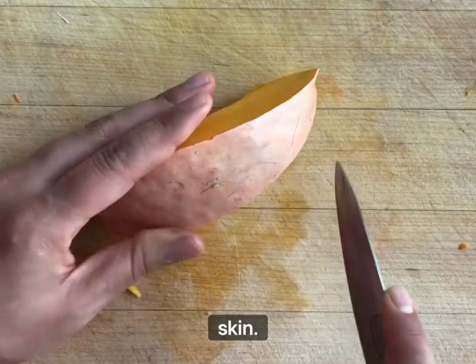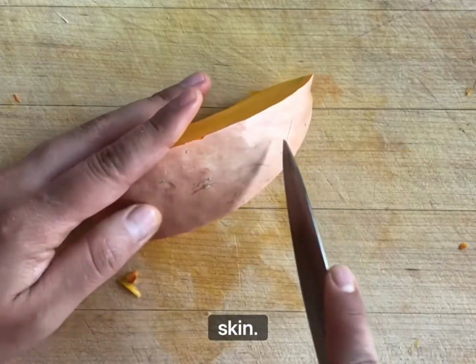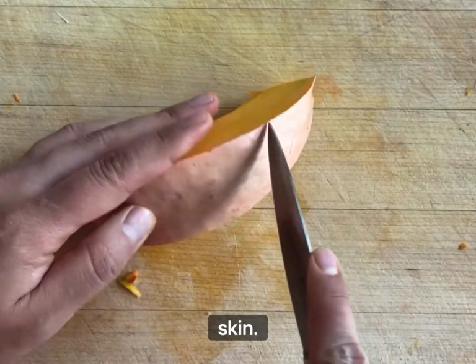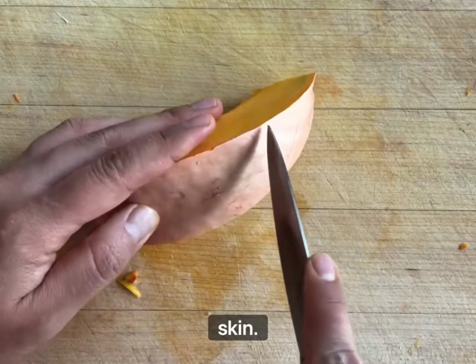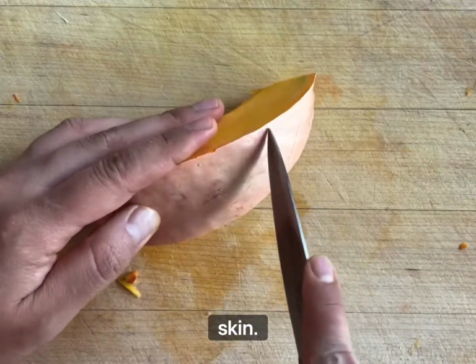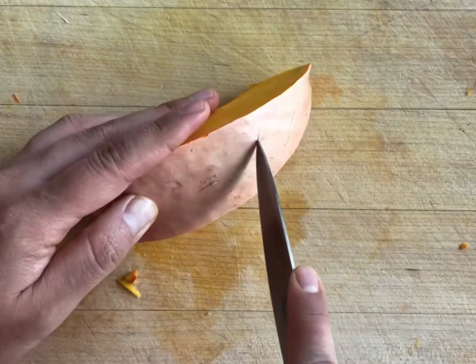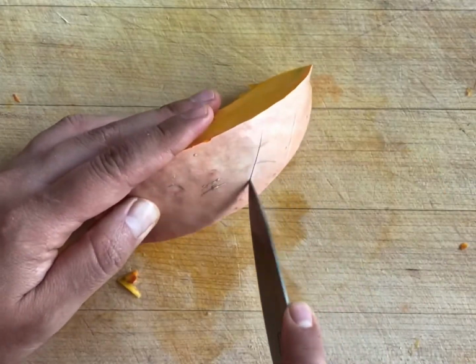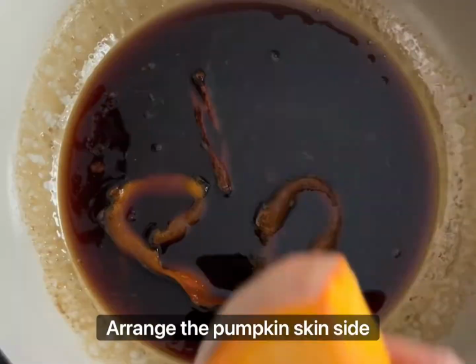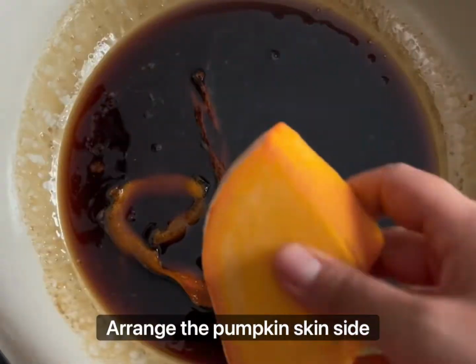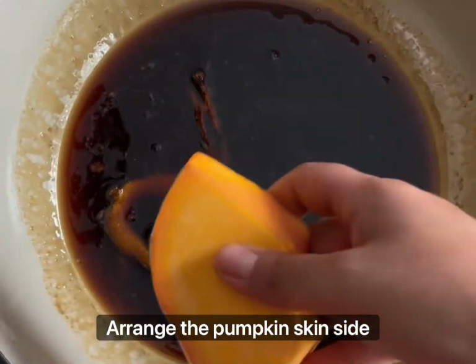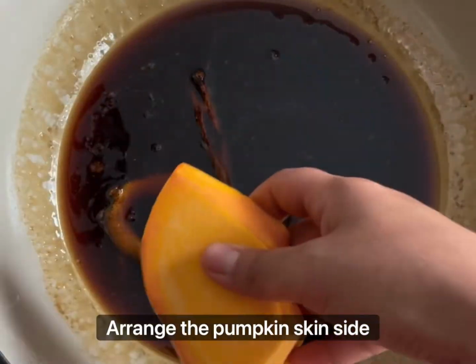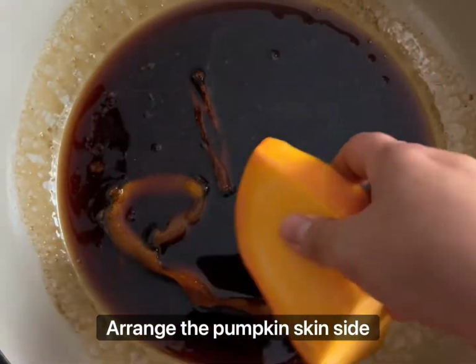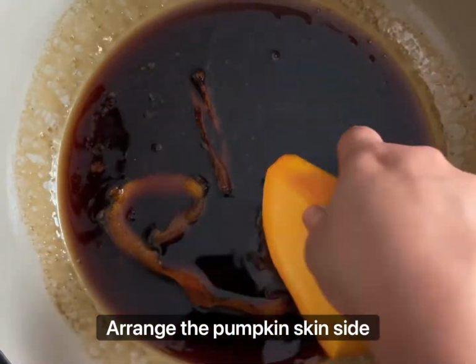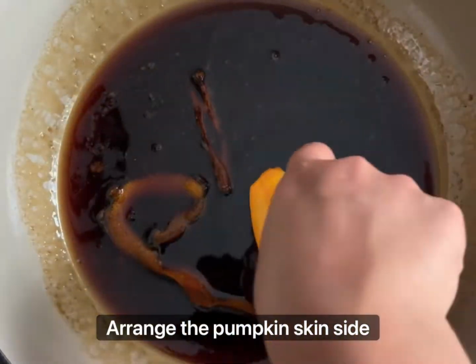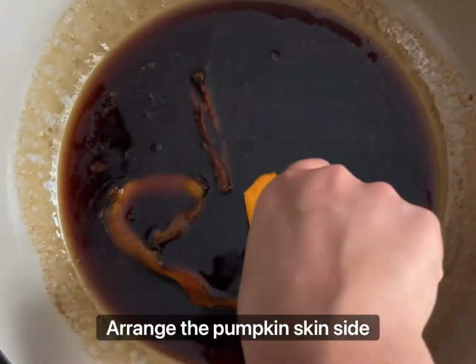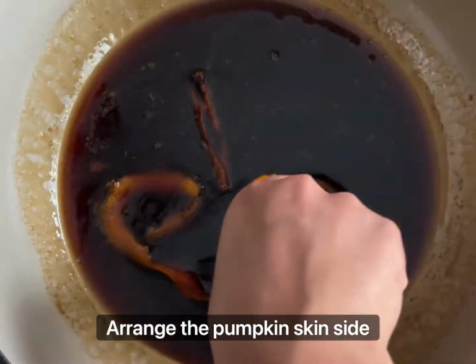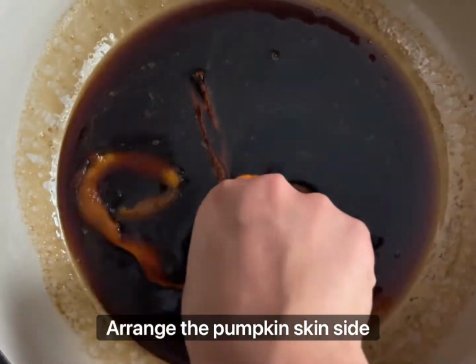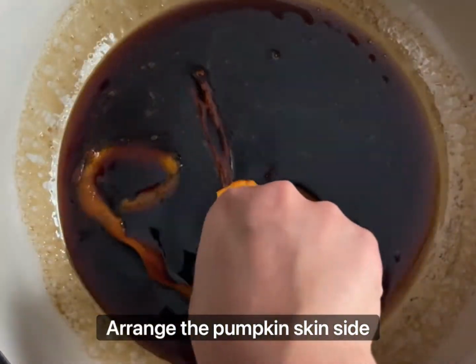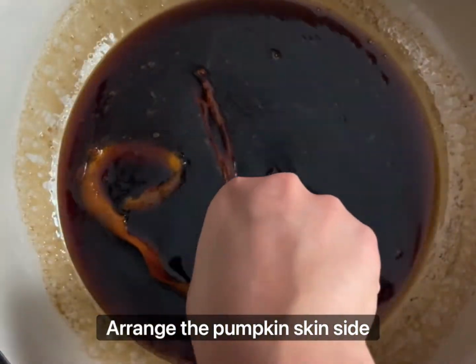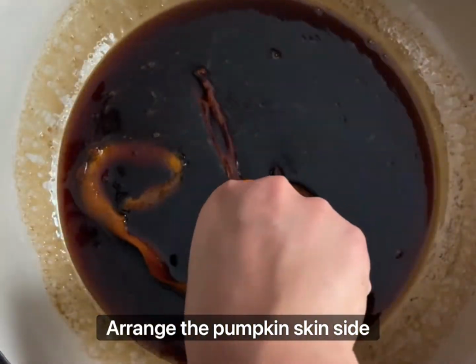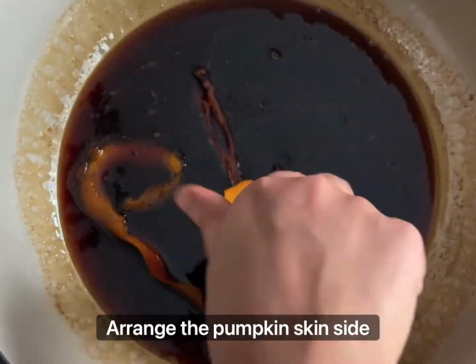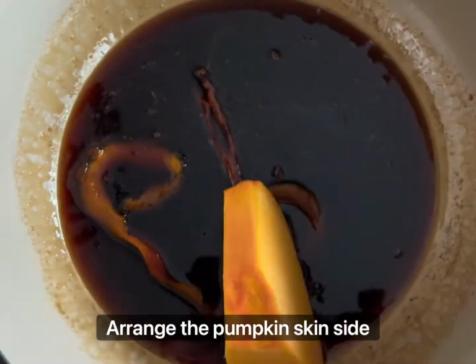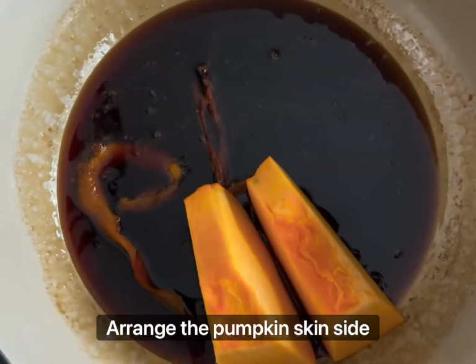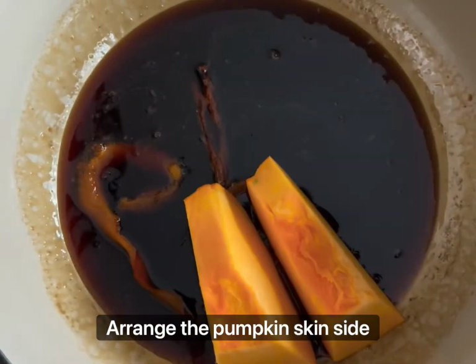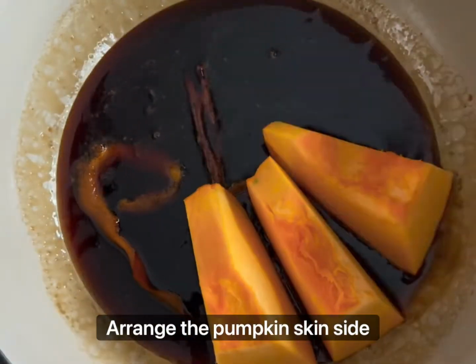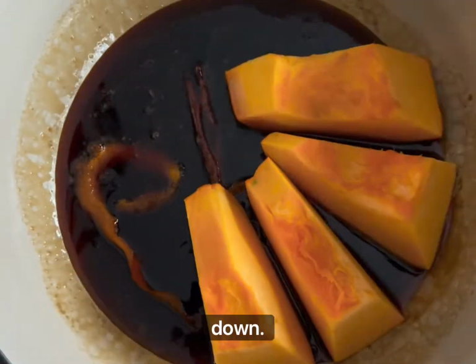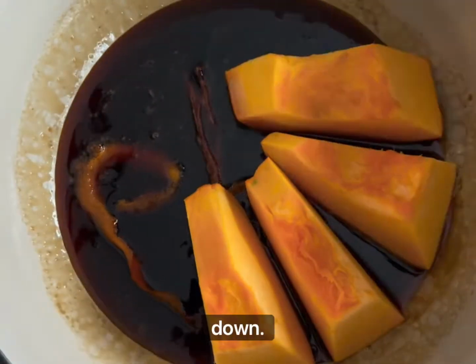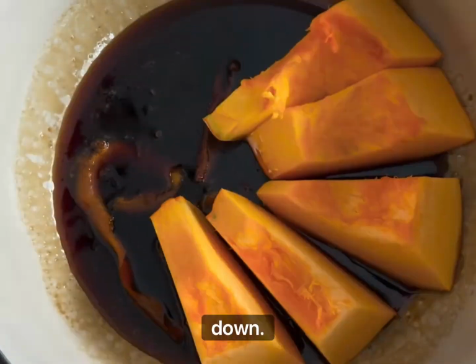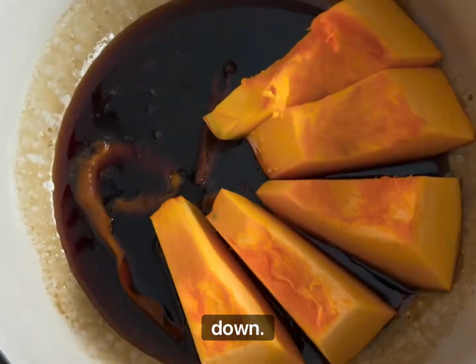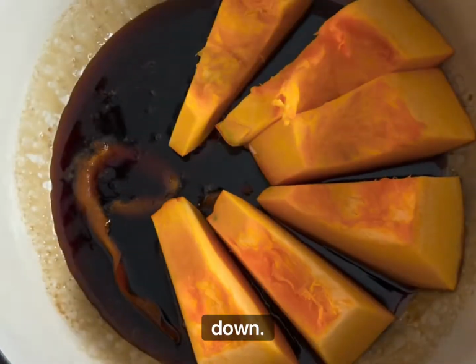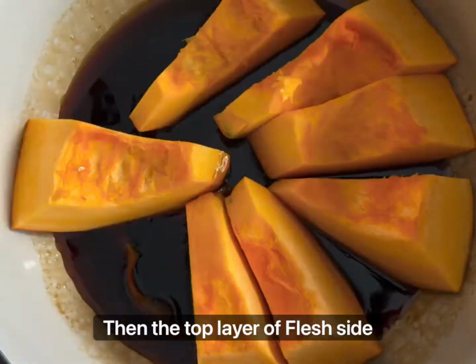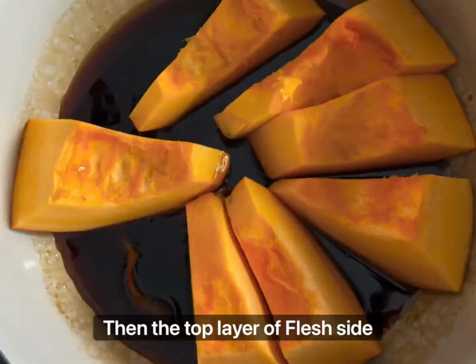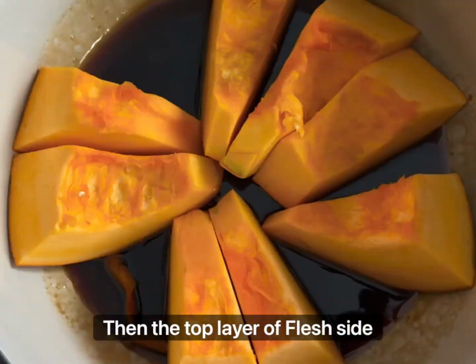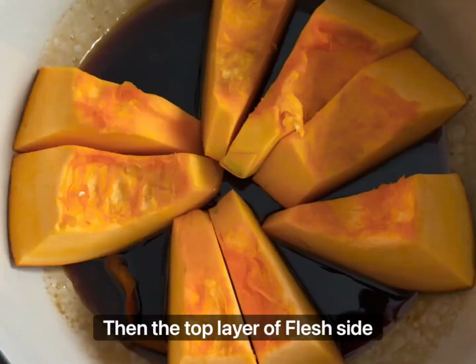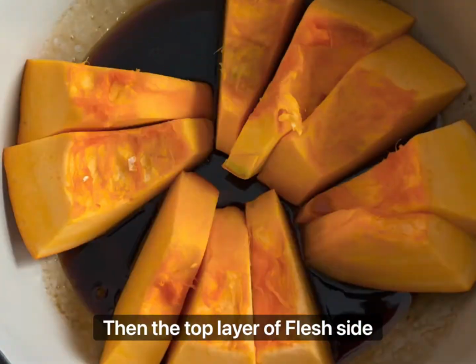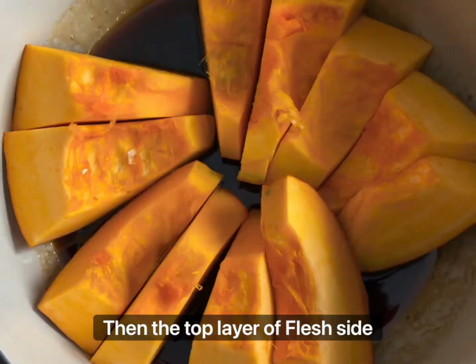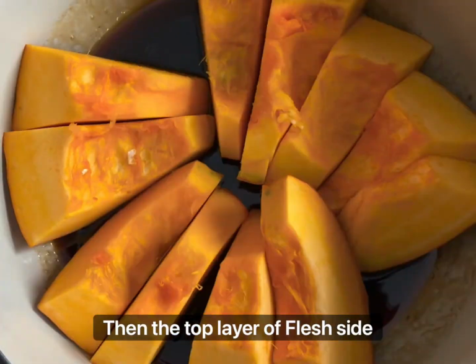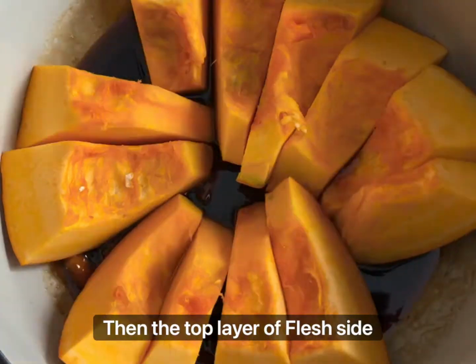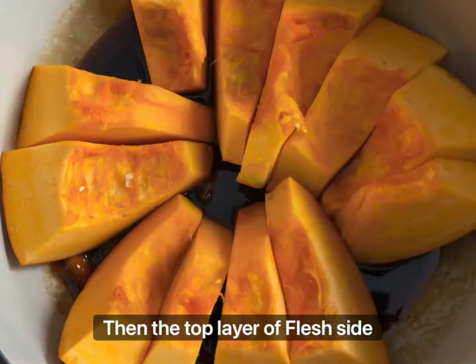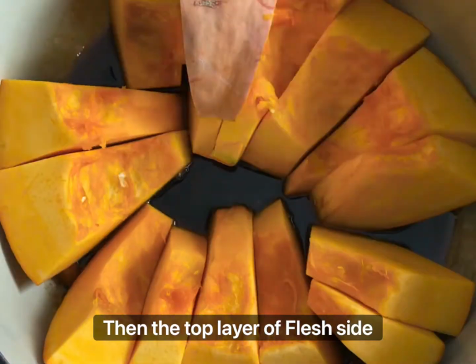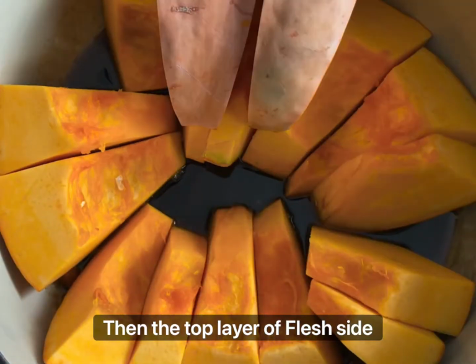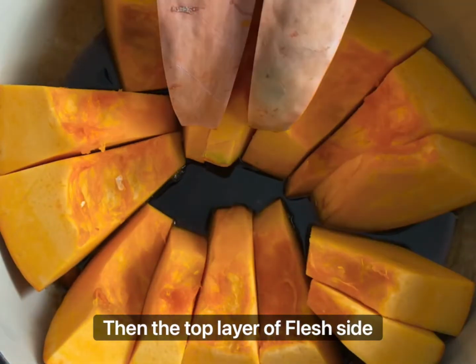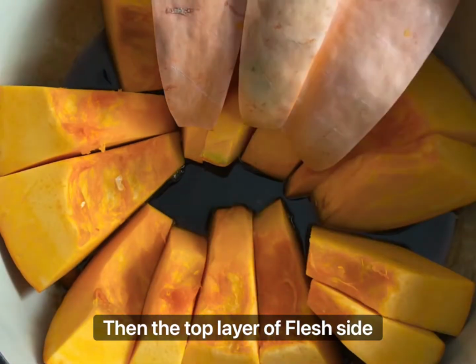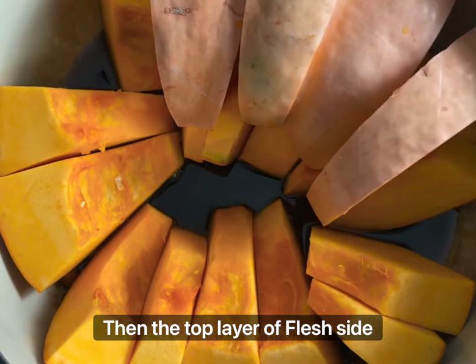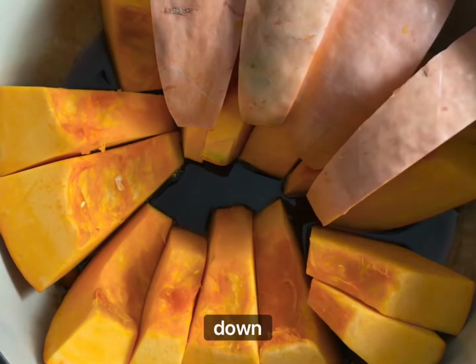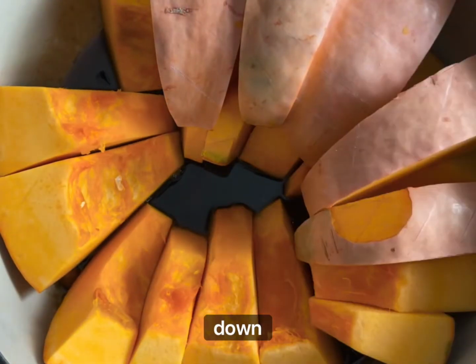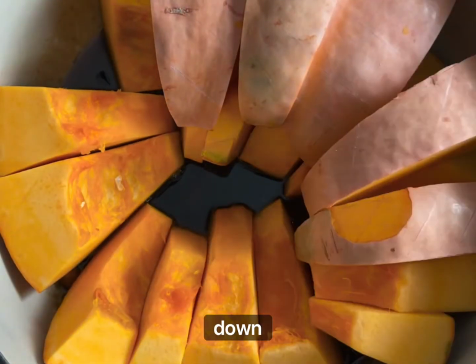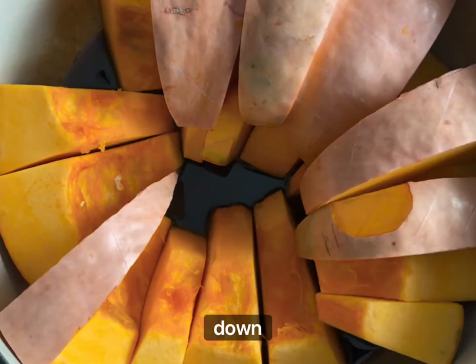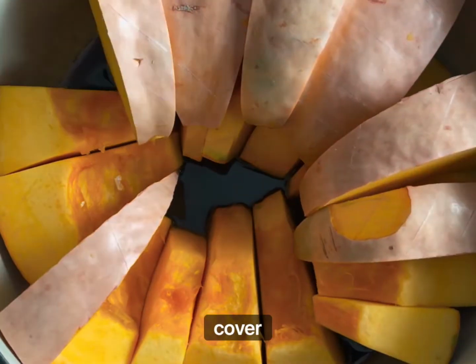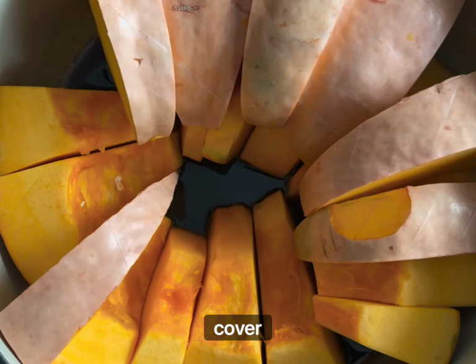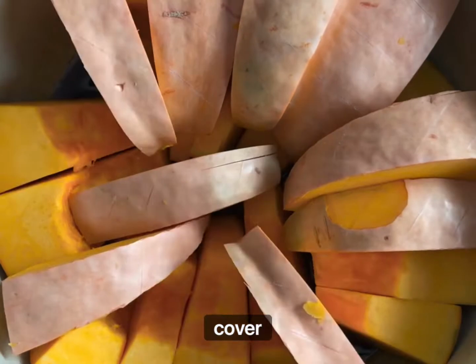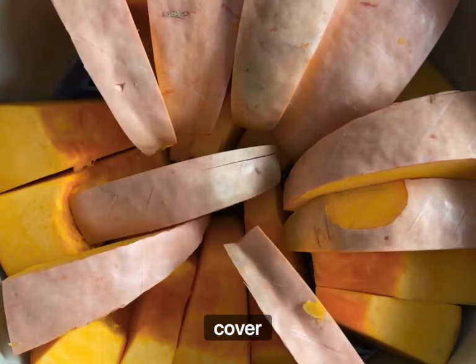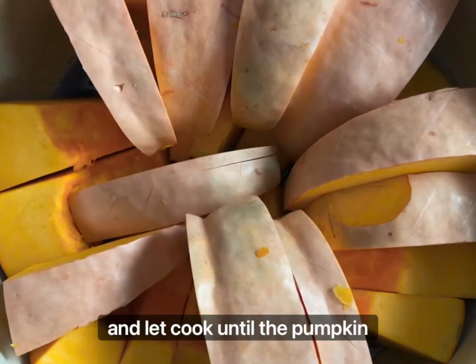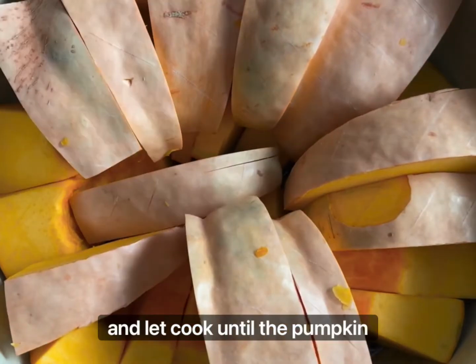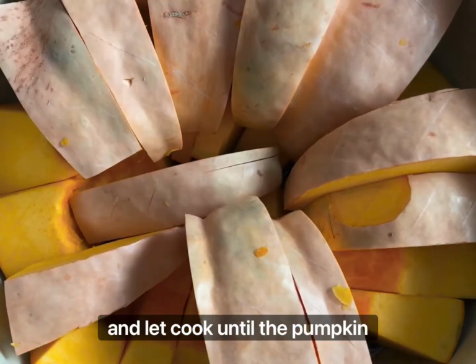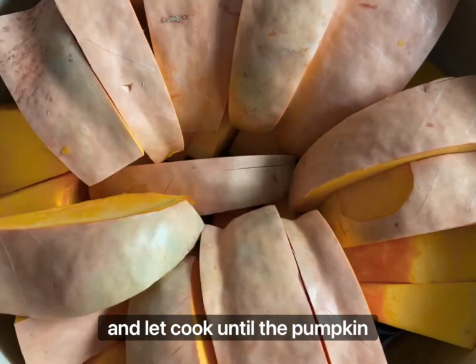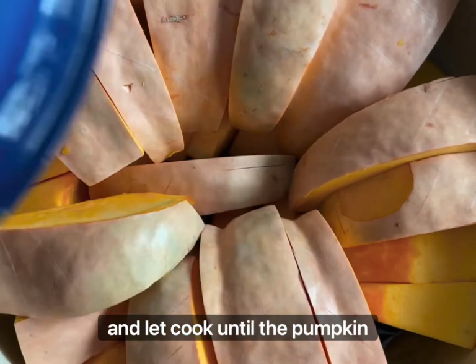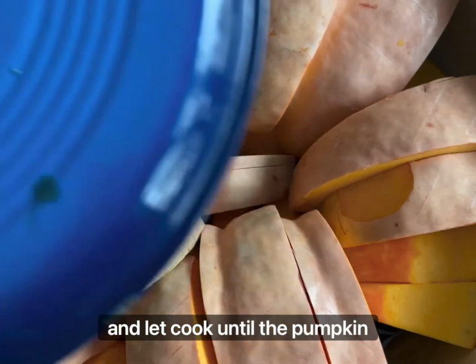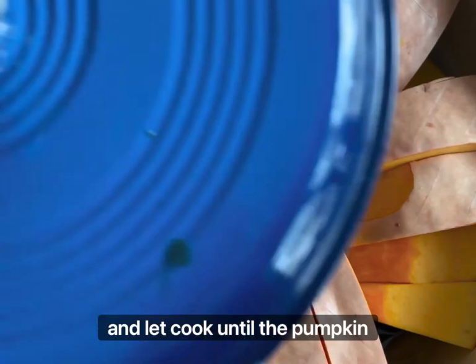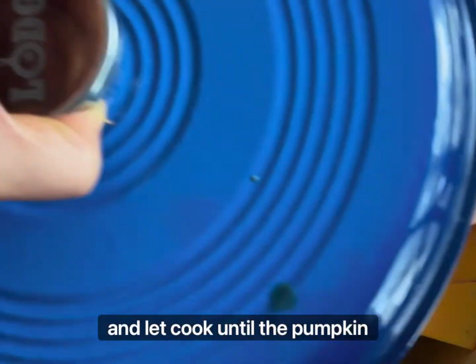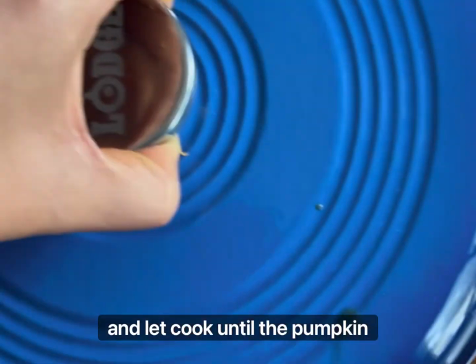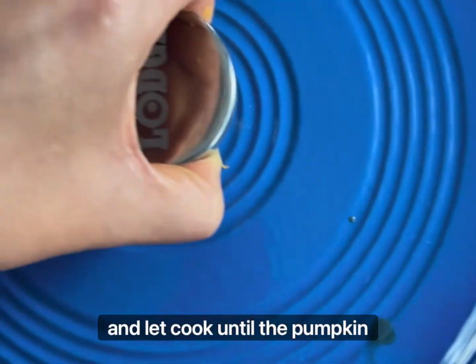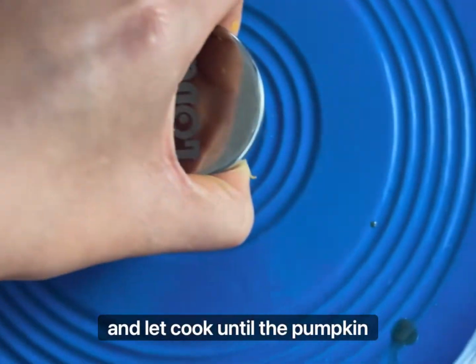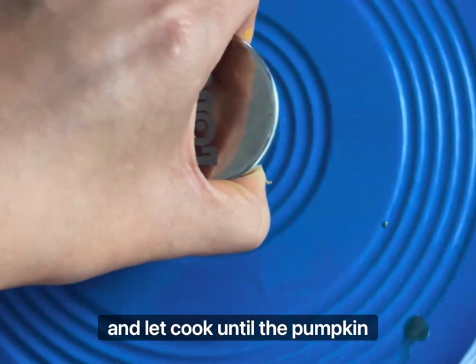Arrange the pumpkin skin side down, then the top layer flesh side down. Cover and let cook until the pumpkin is soft and drenched in syrup.